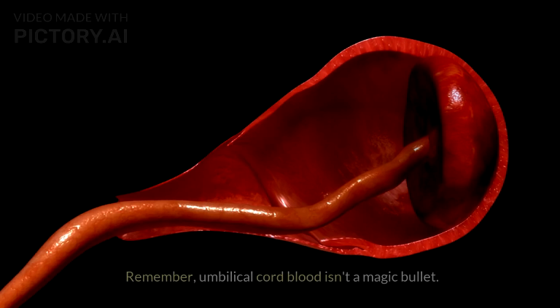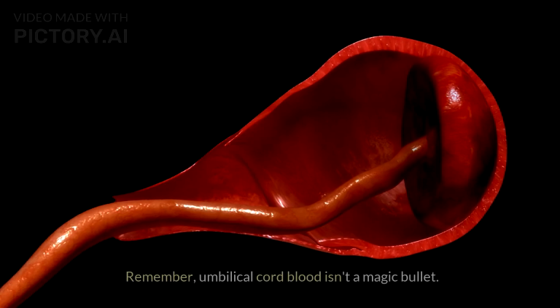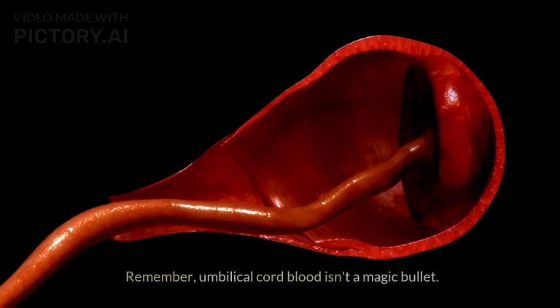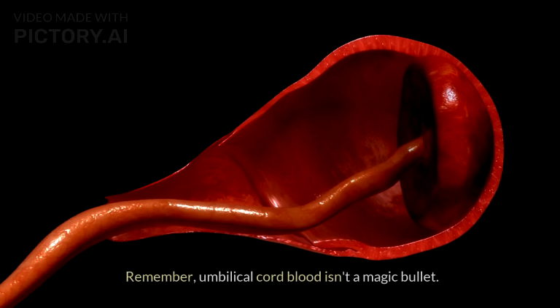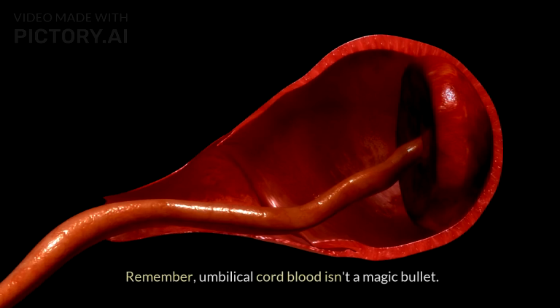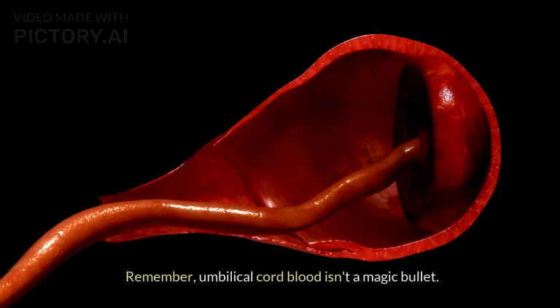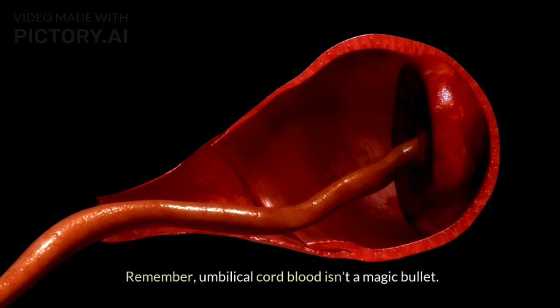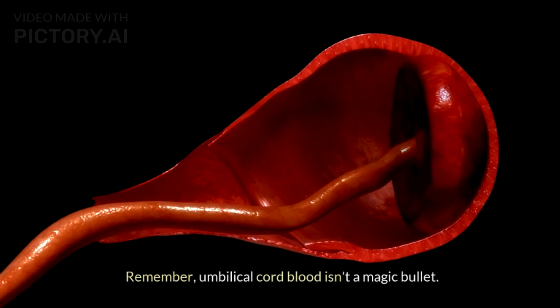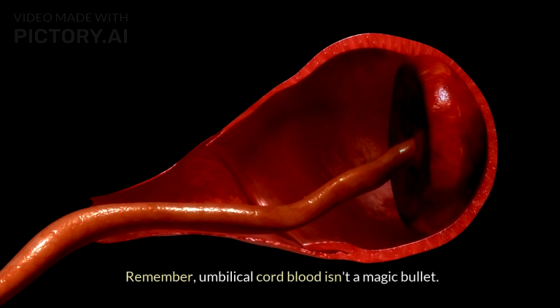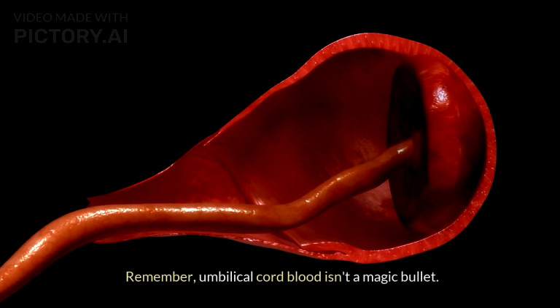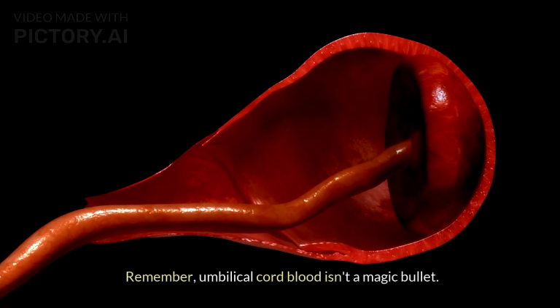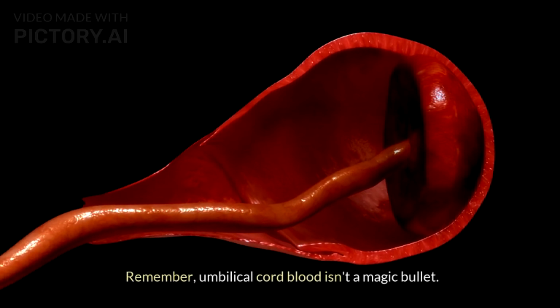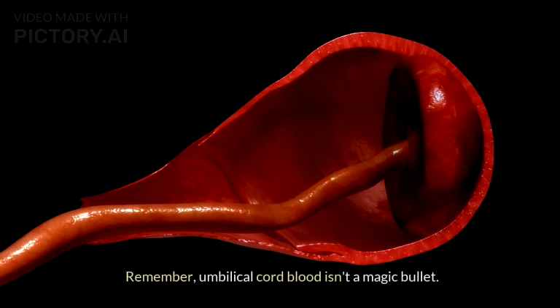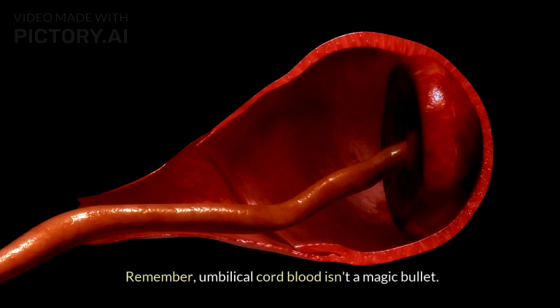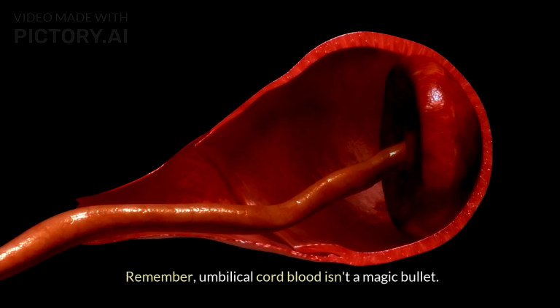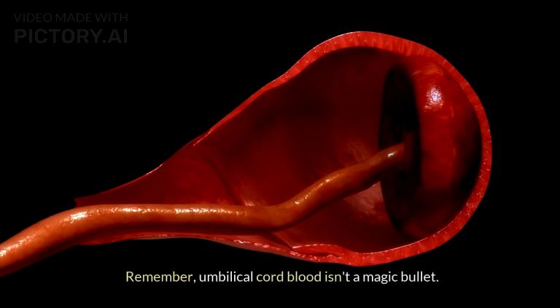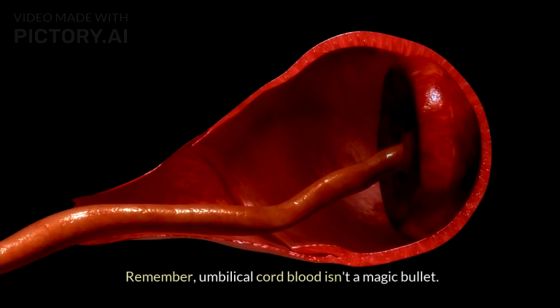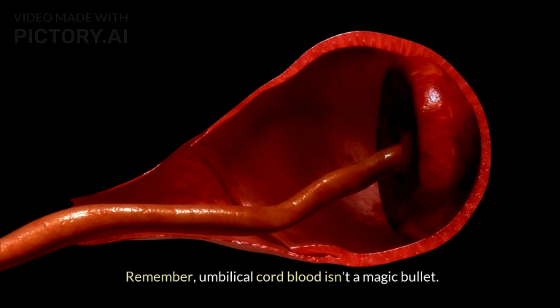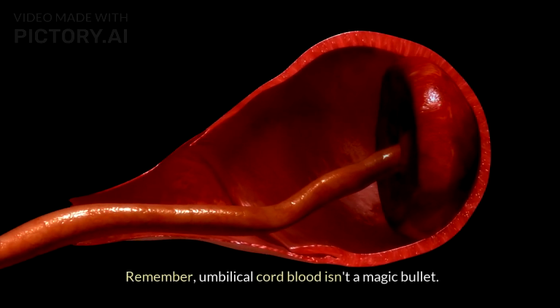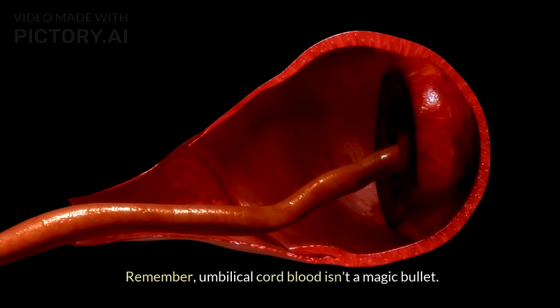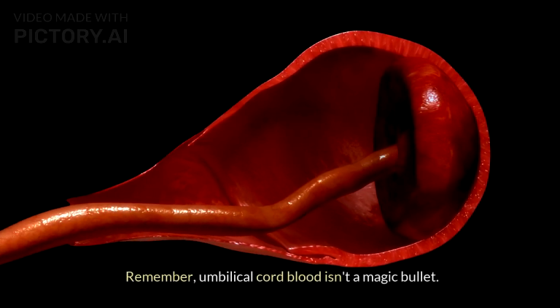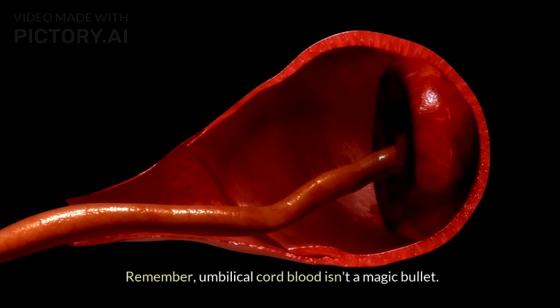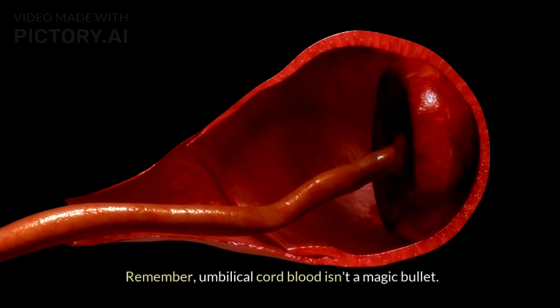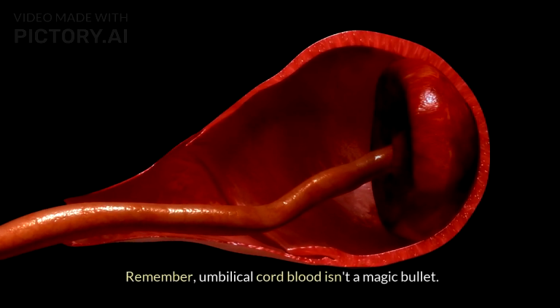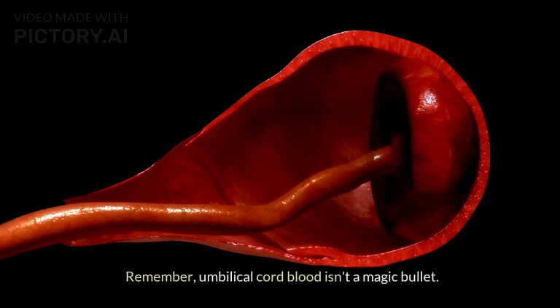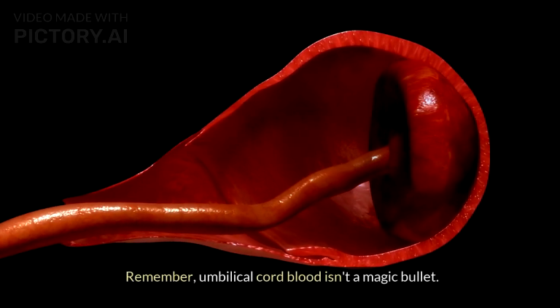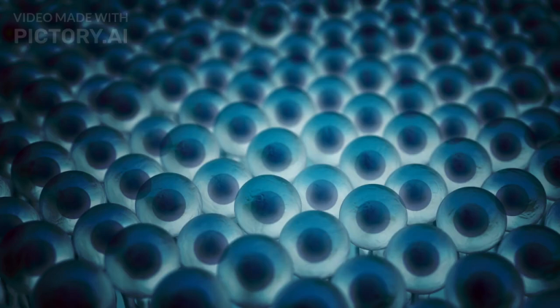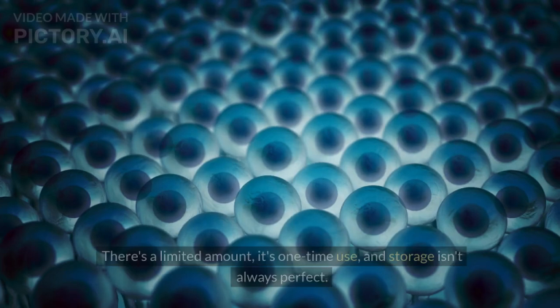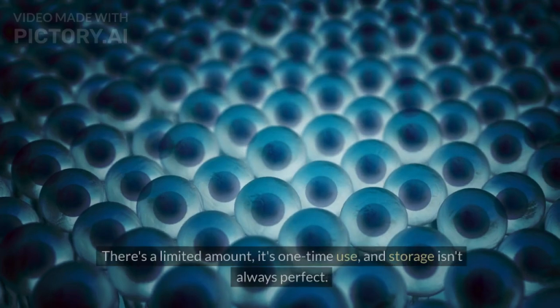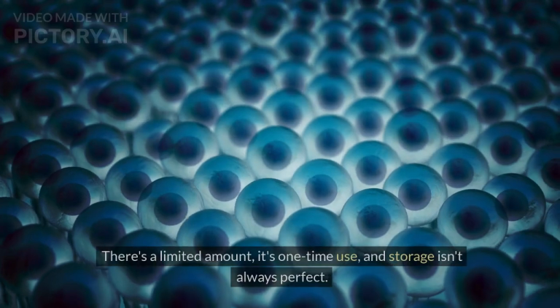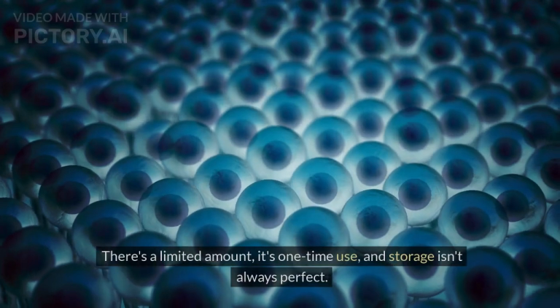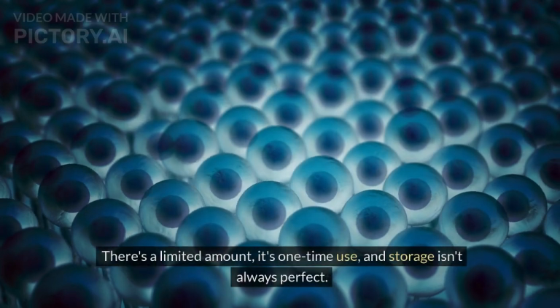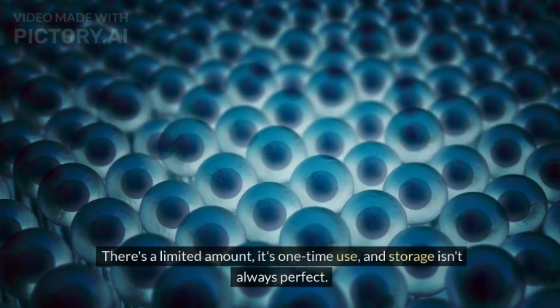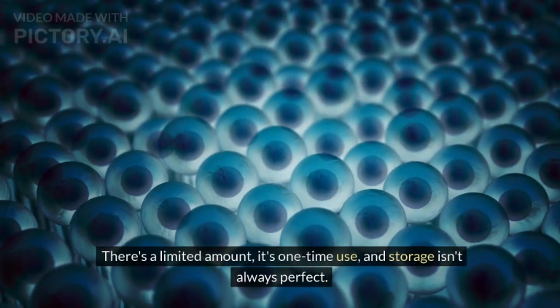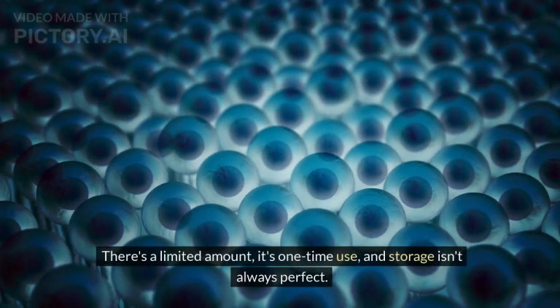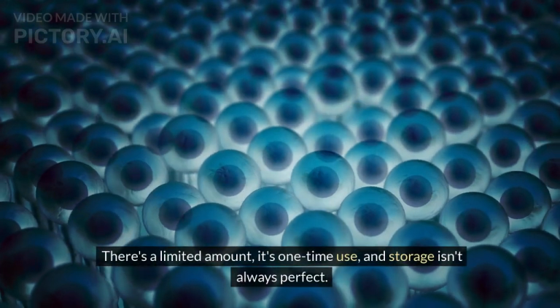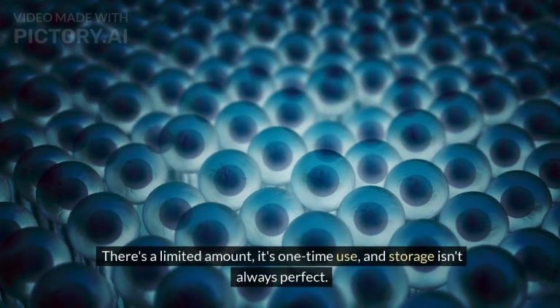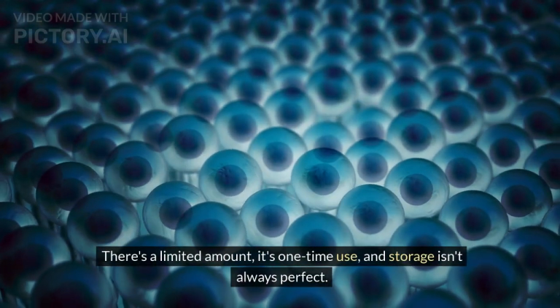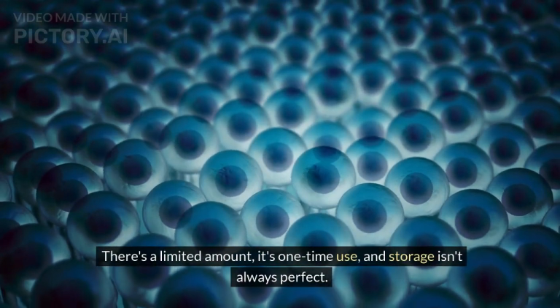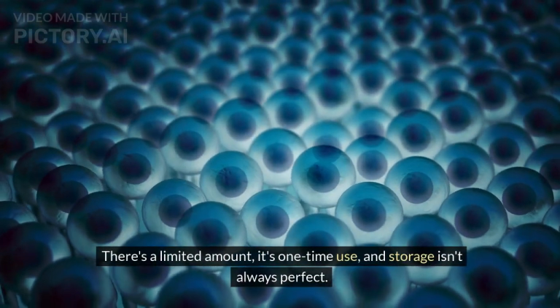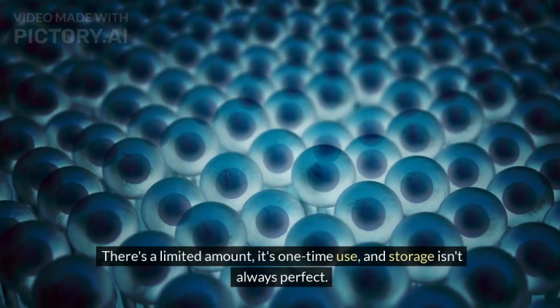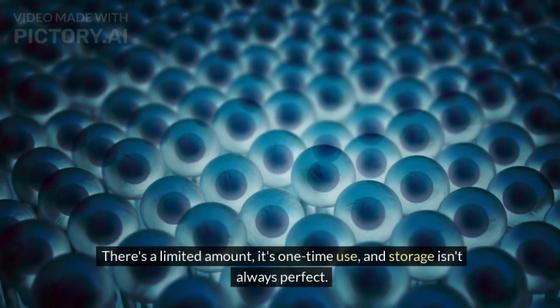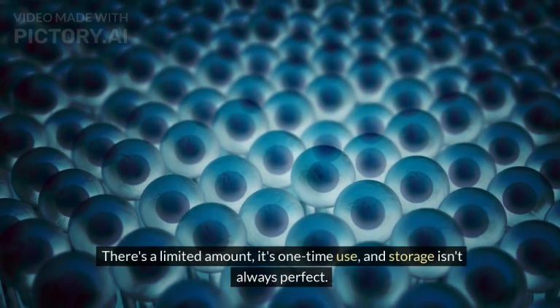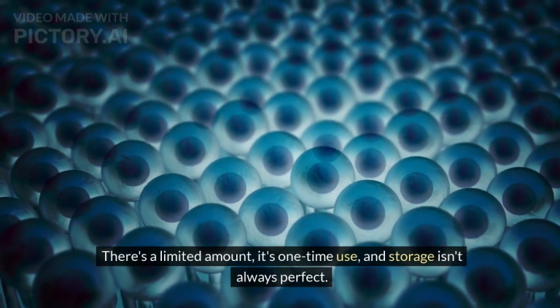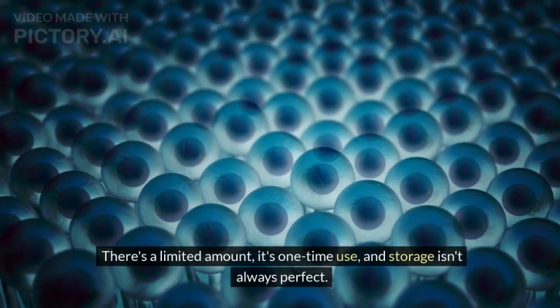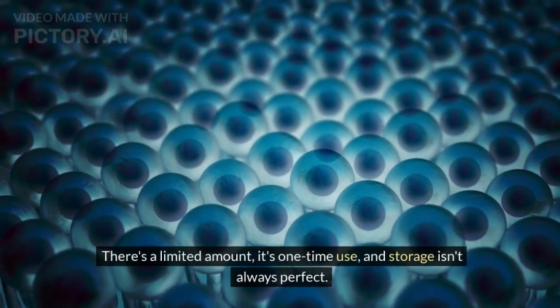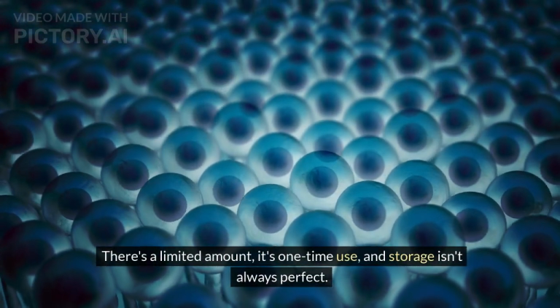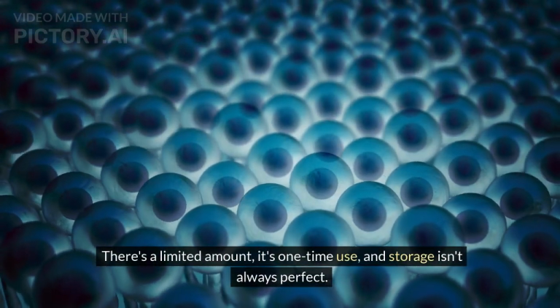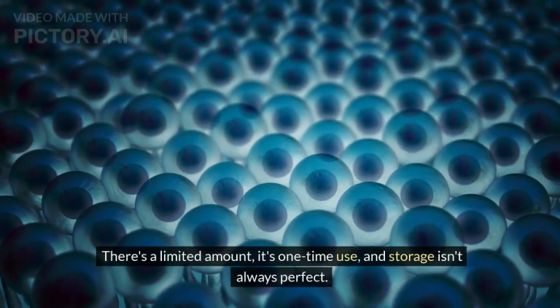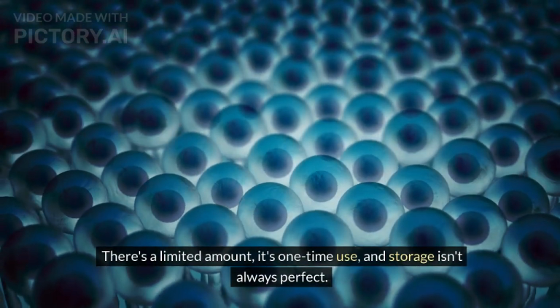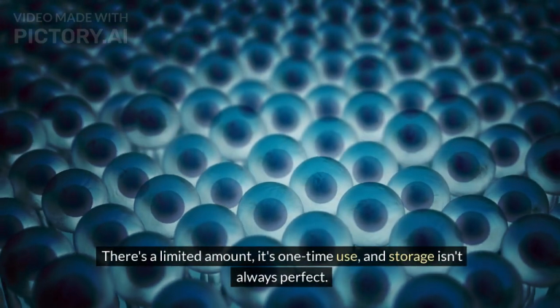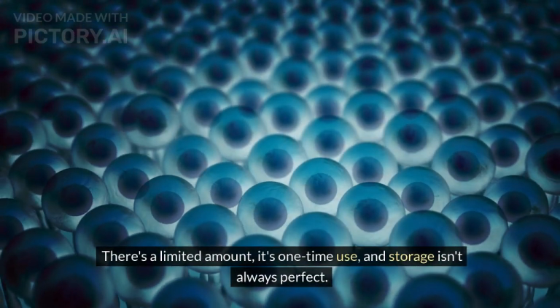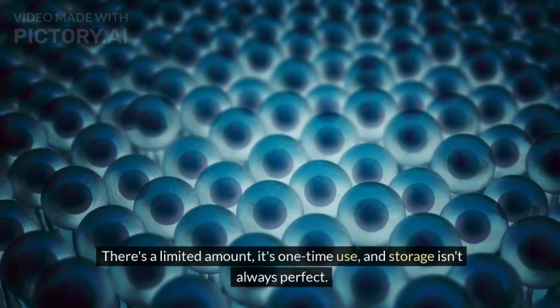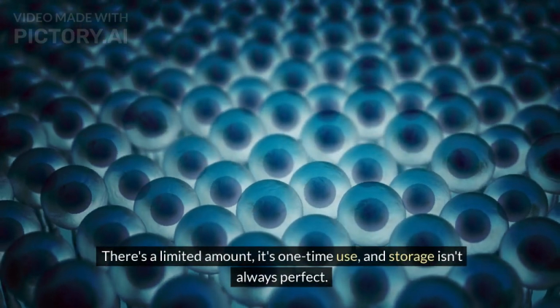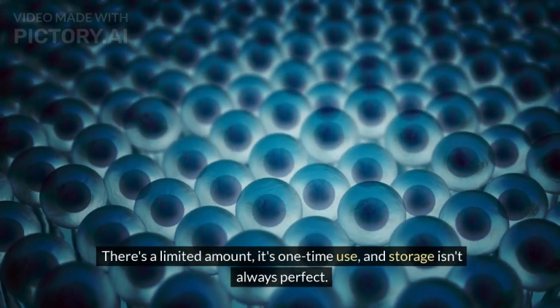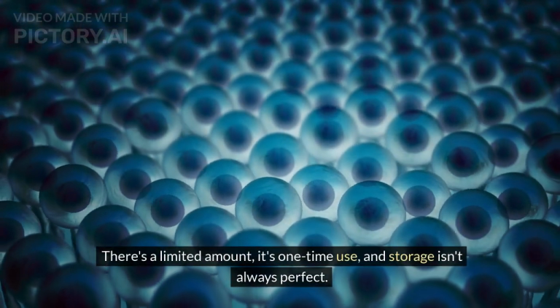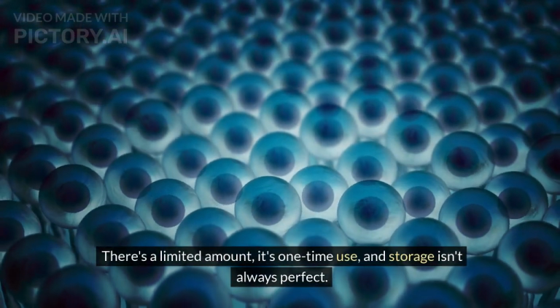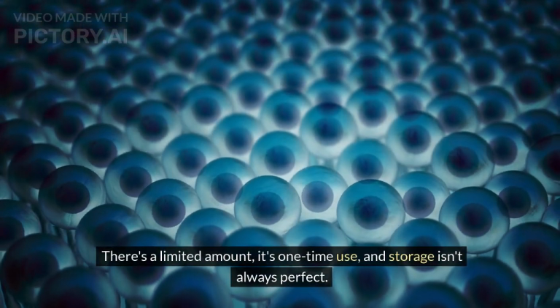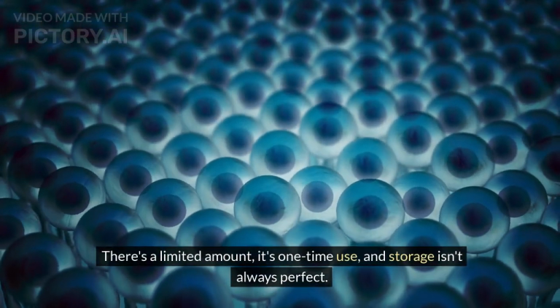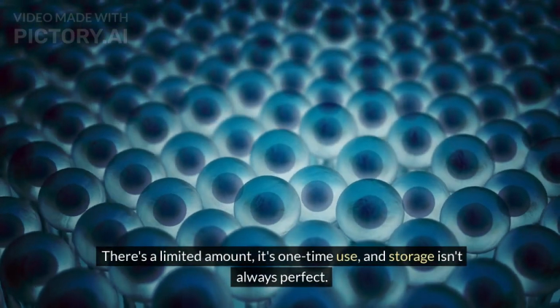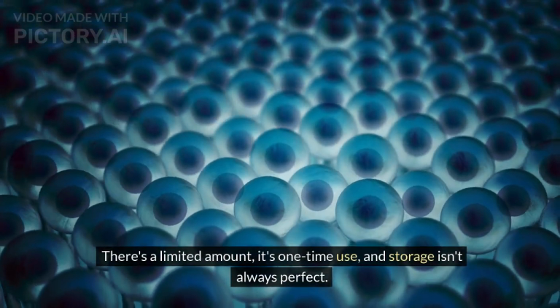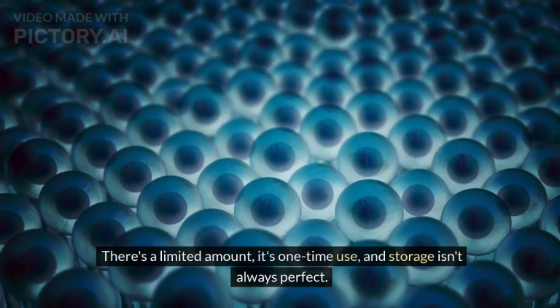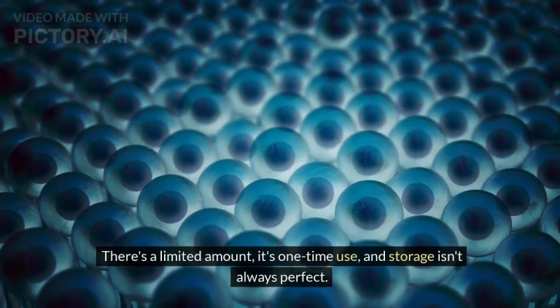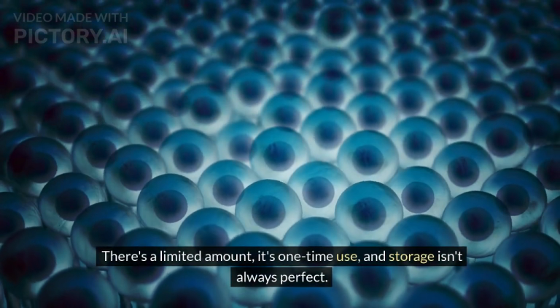Remember, umbilical cord blood isn't a magic bullet. There's a limited amount, it's one-time use, and storage isn't always perfect.